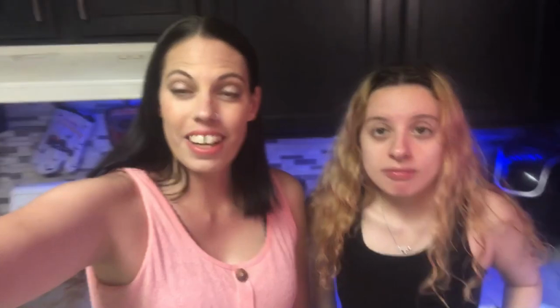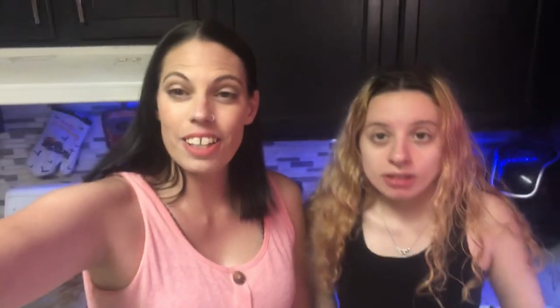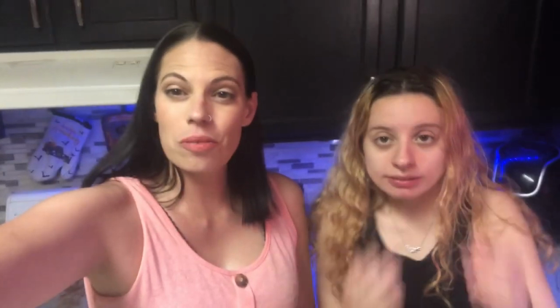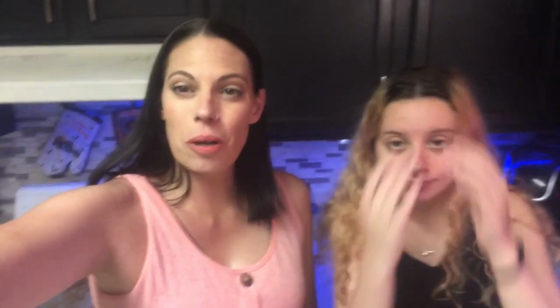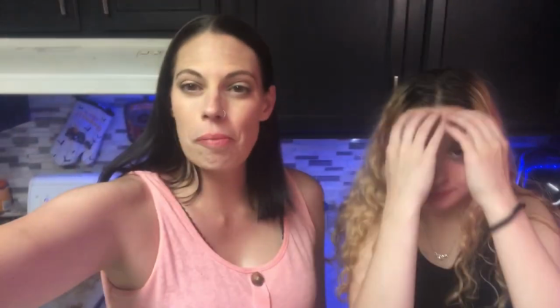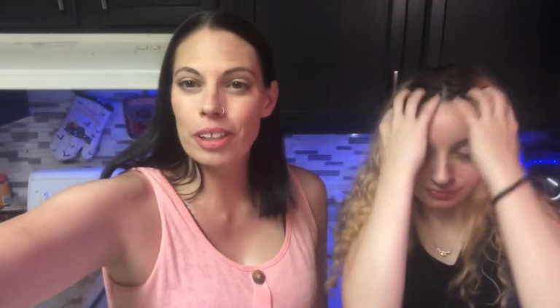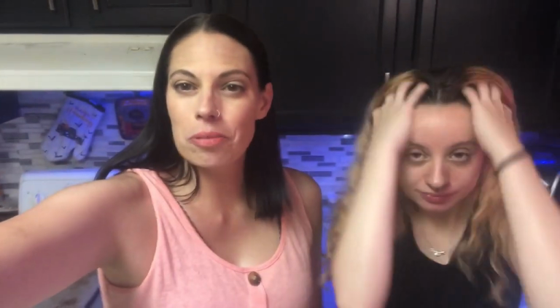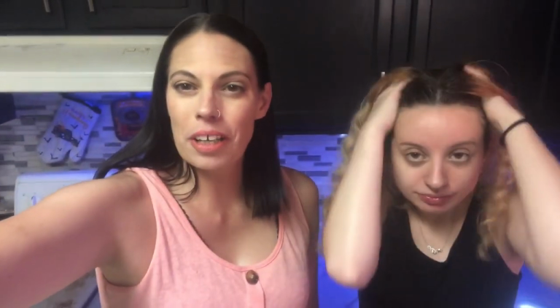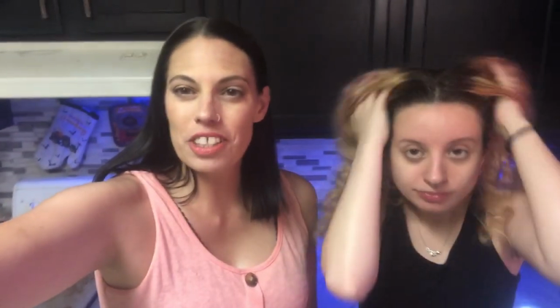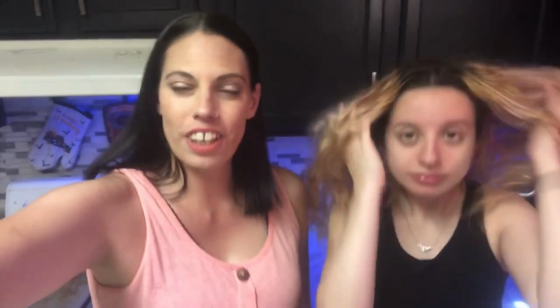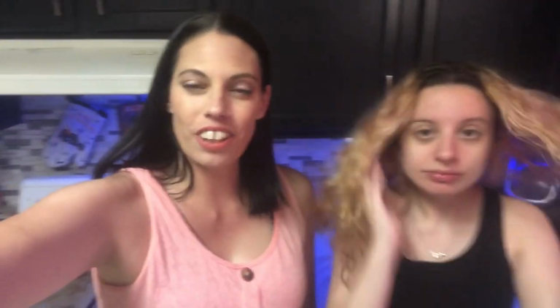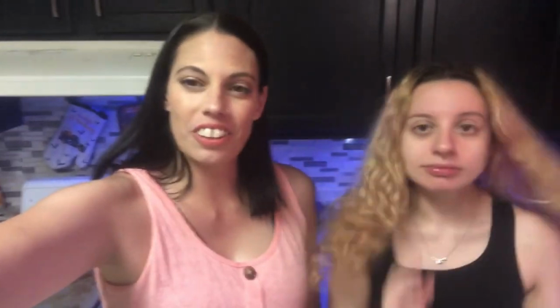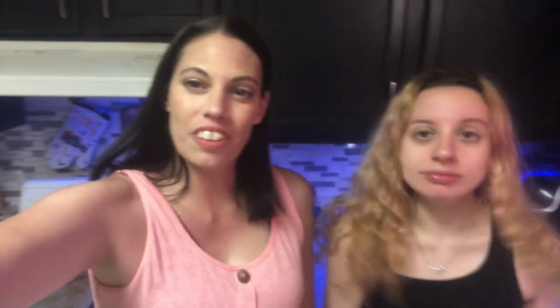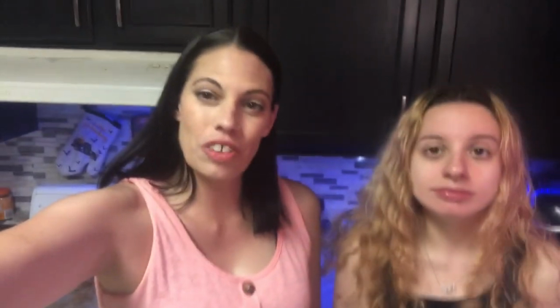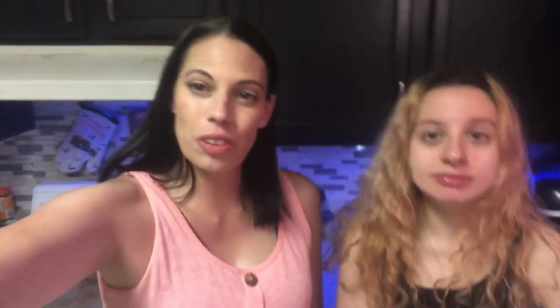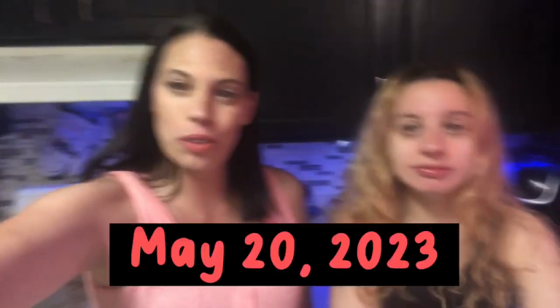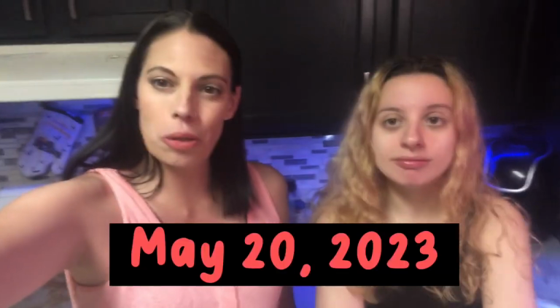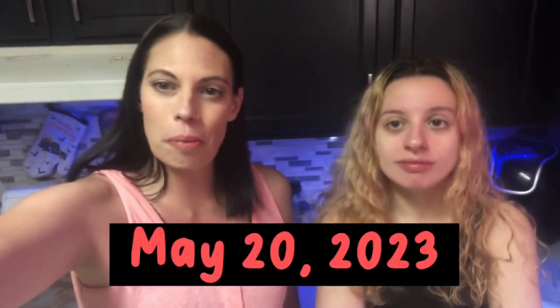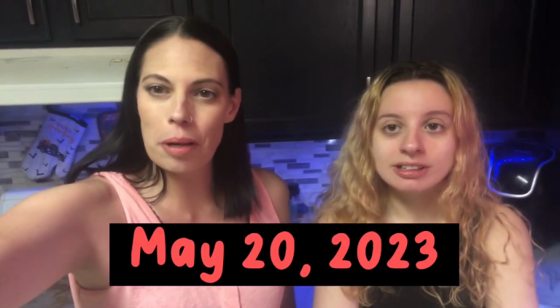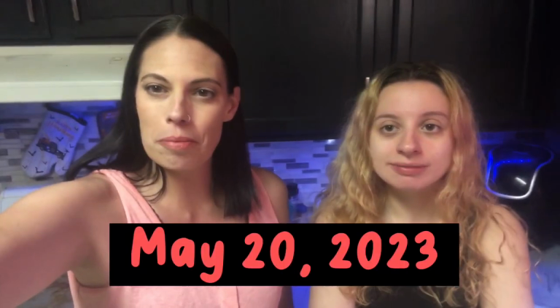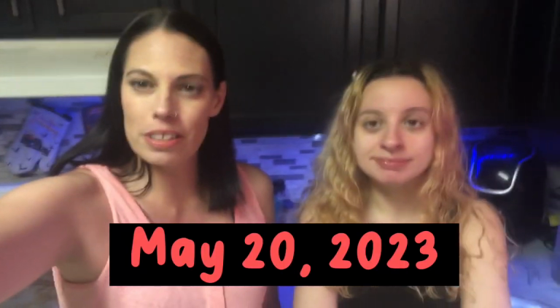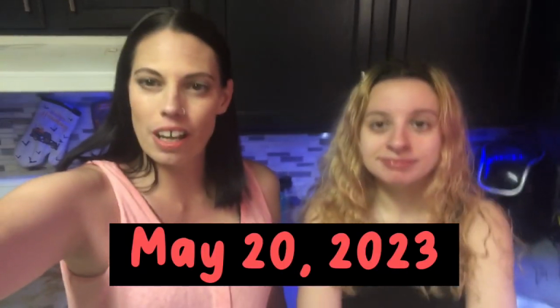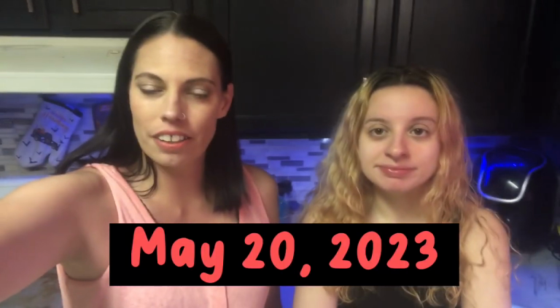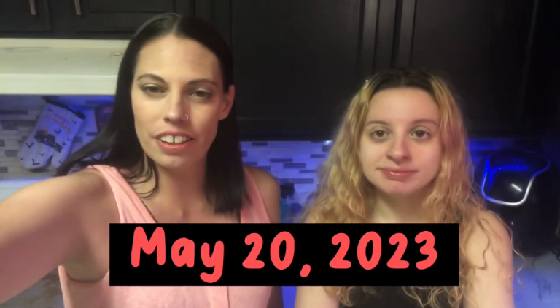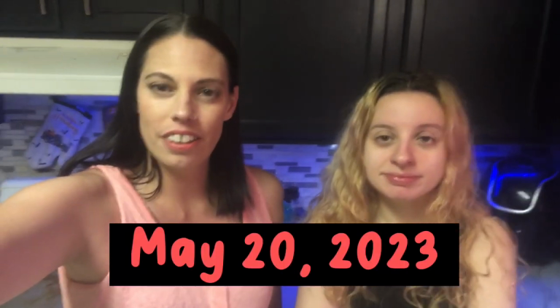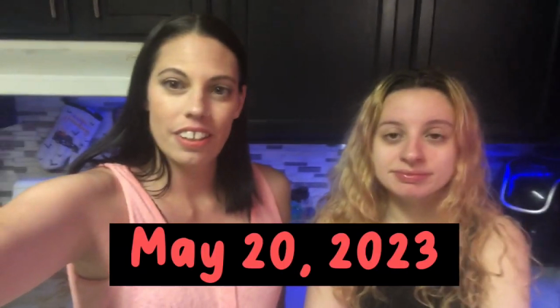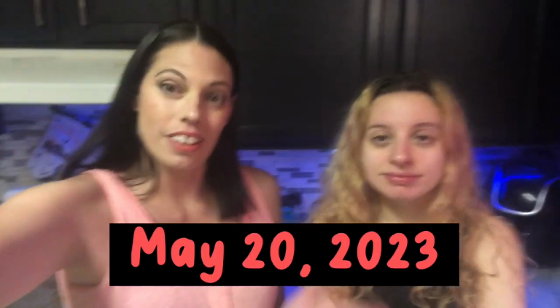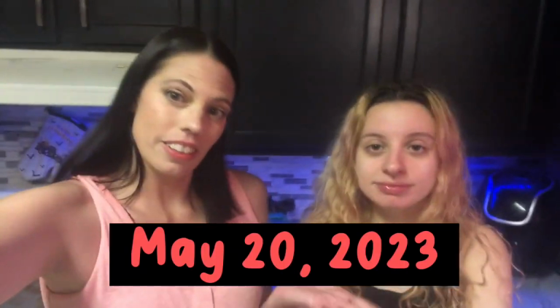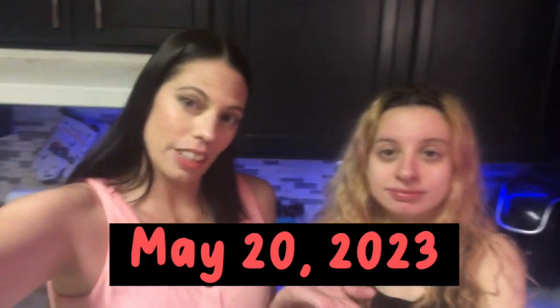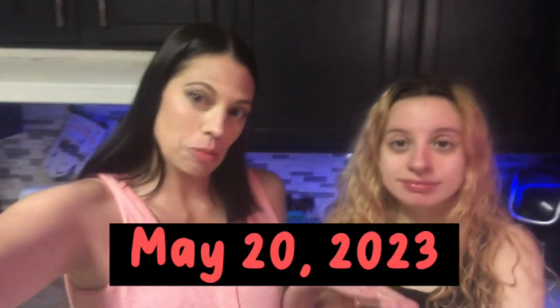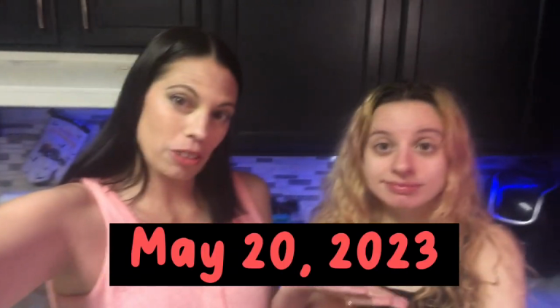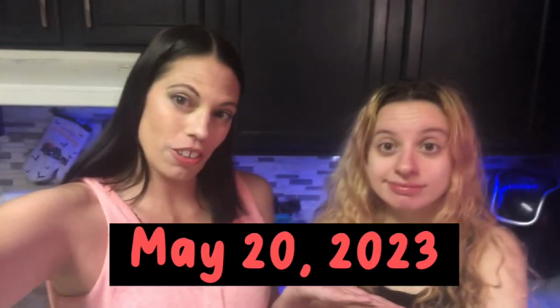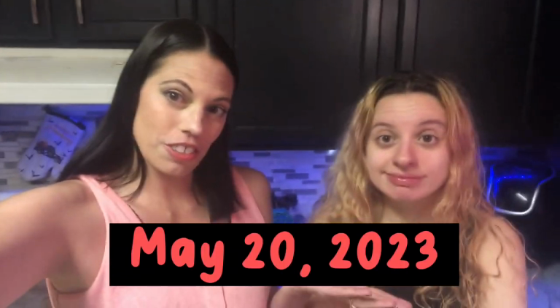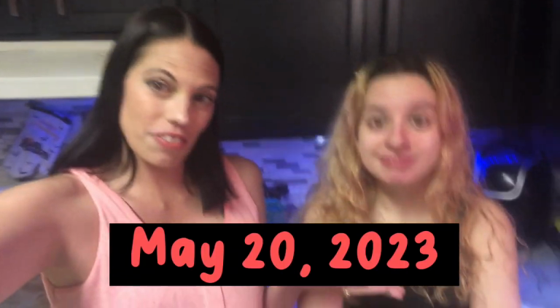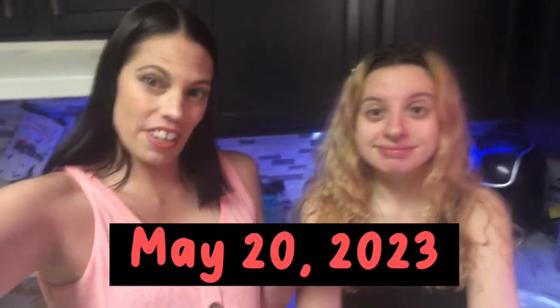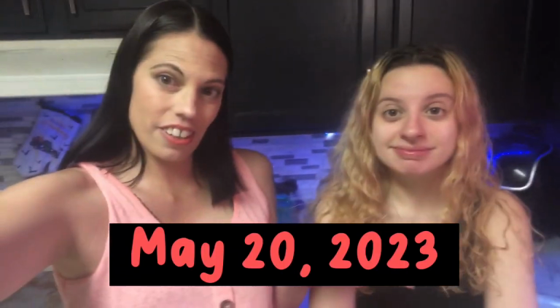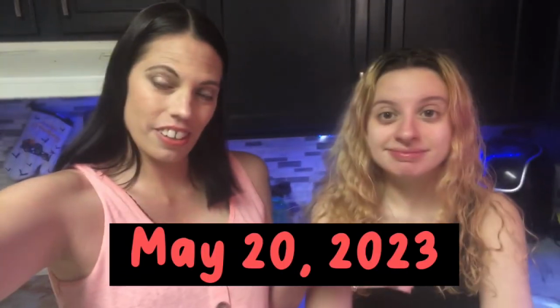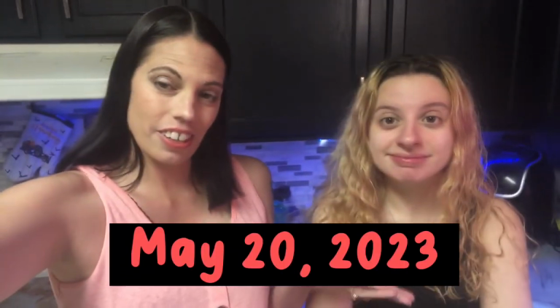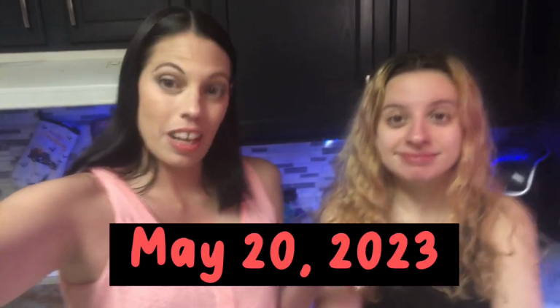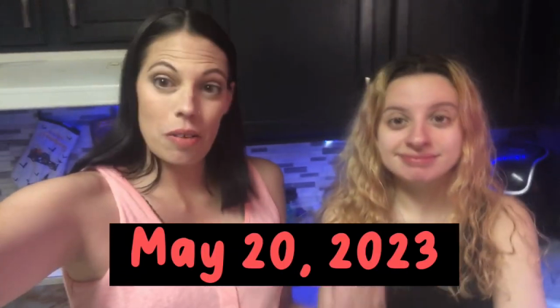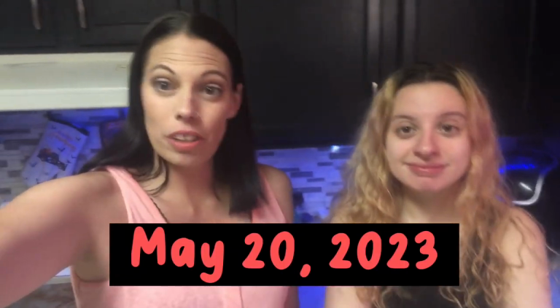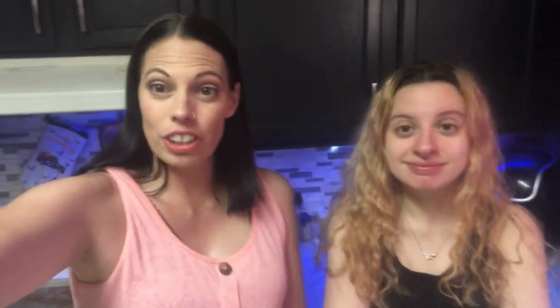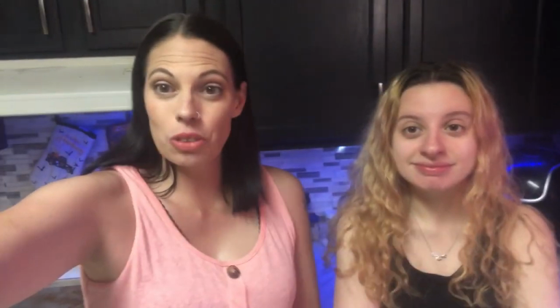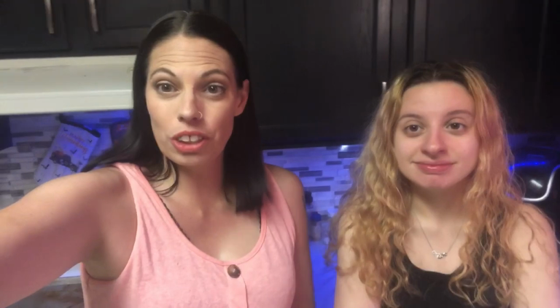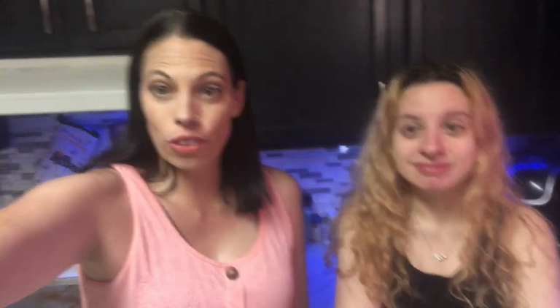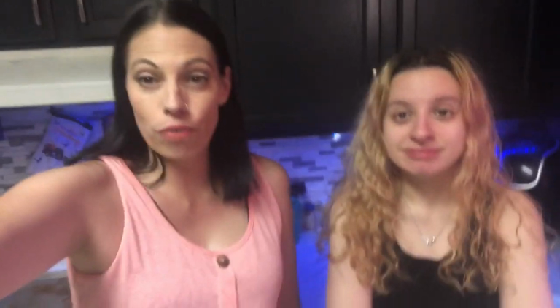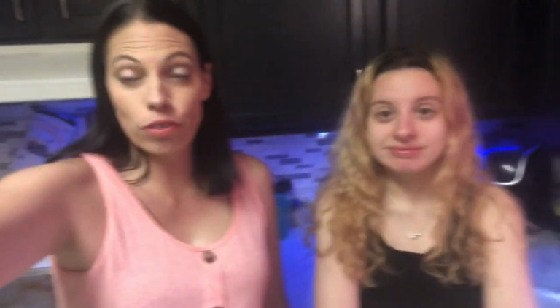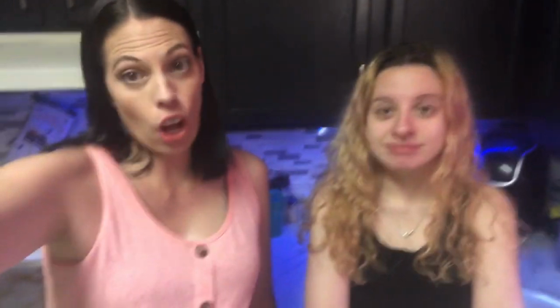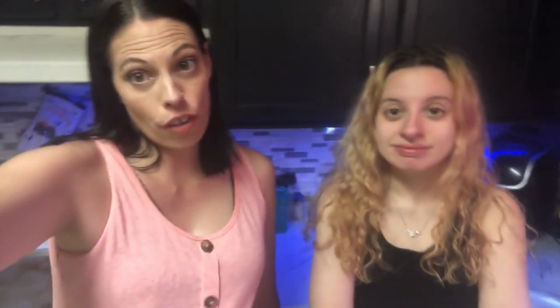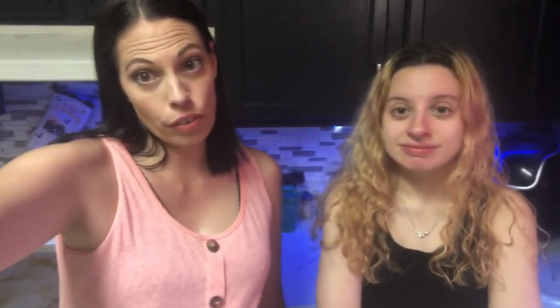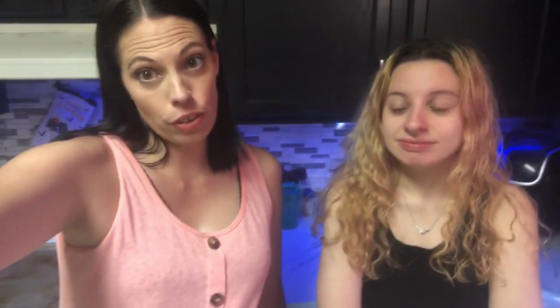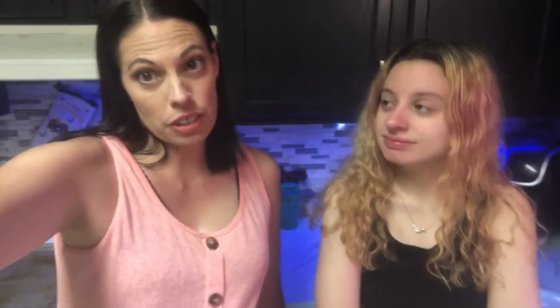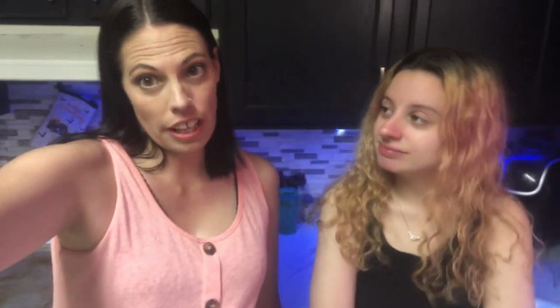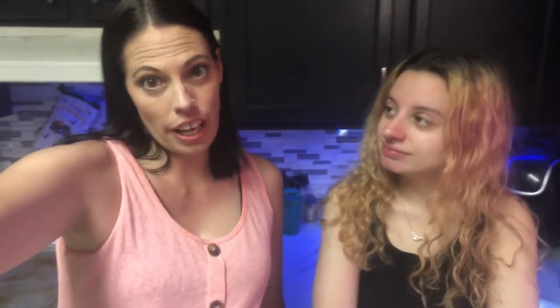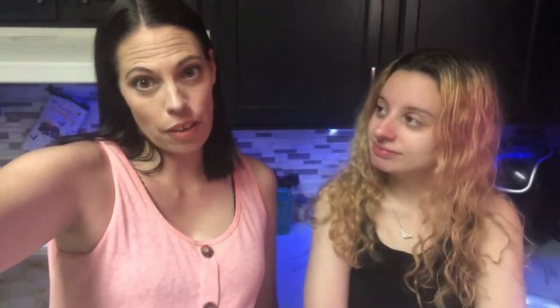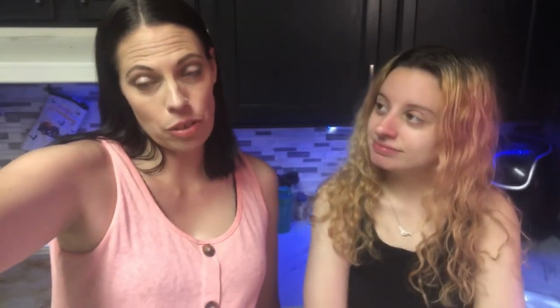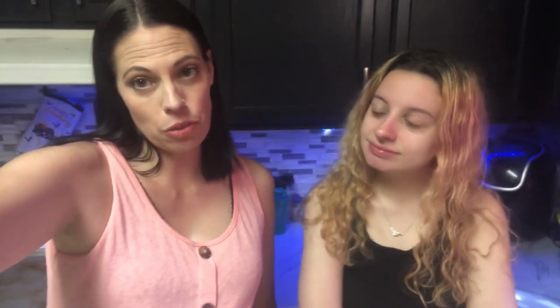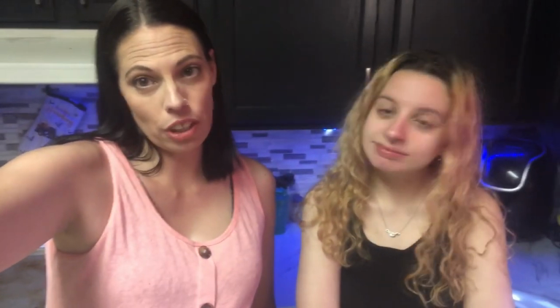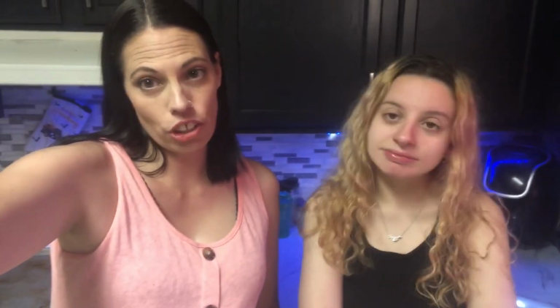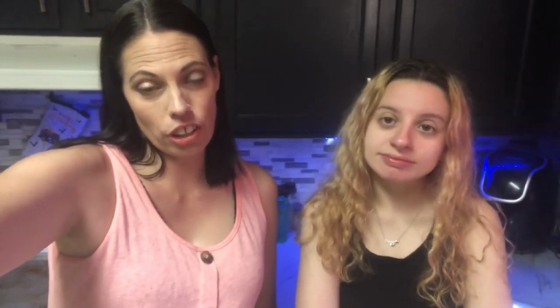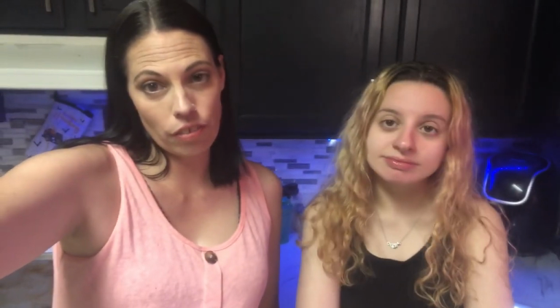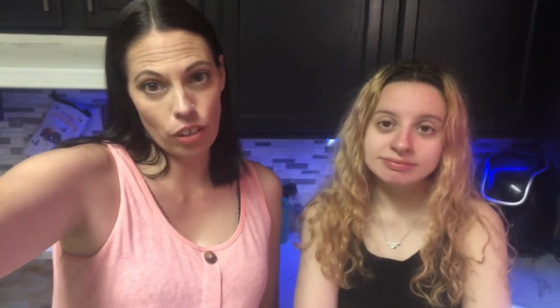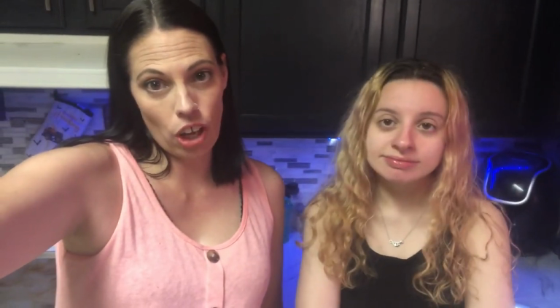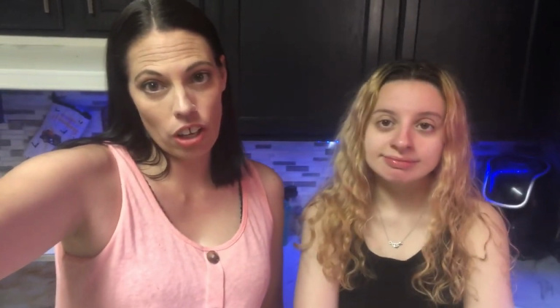Hey guys, welcome back to my channel. If you're new here, my name is Tanya. That's my daughter, Savannah. We're going to do a little vlog for you today — we're doing a cooking vlog.